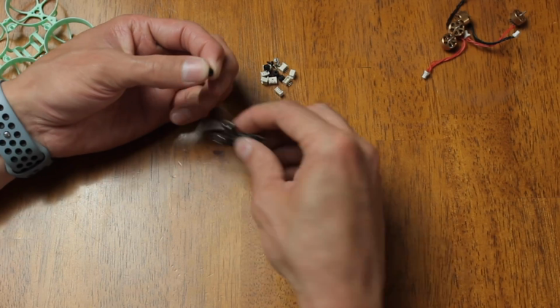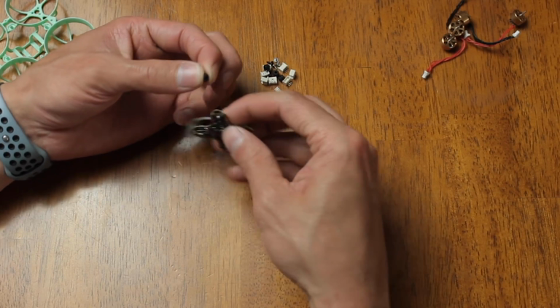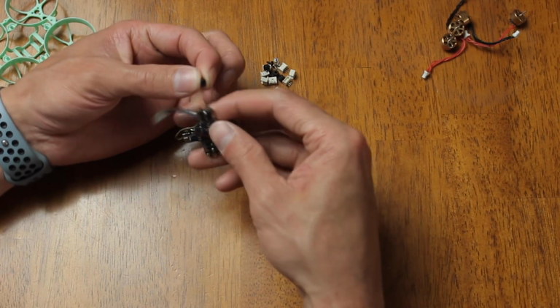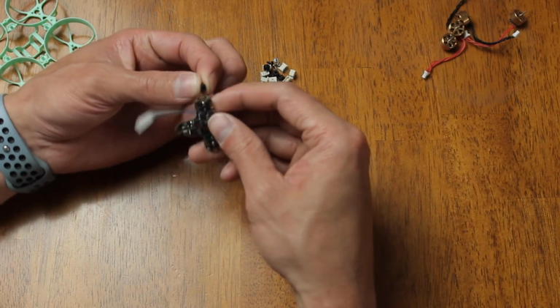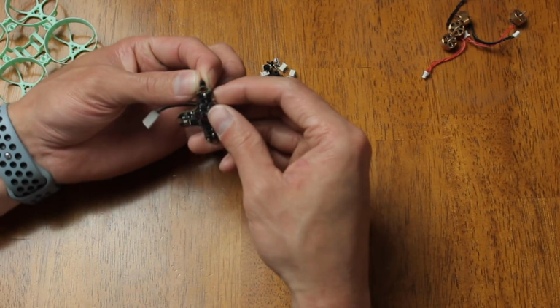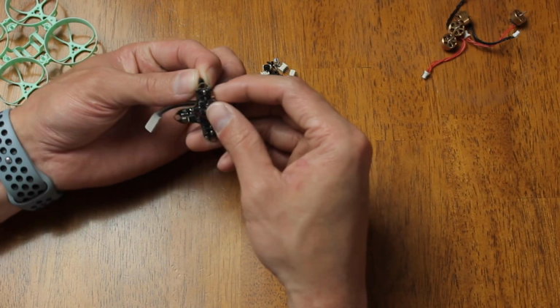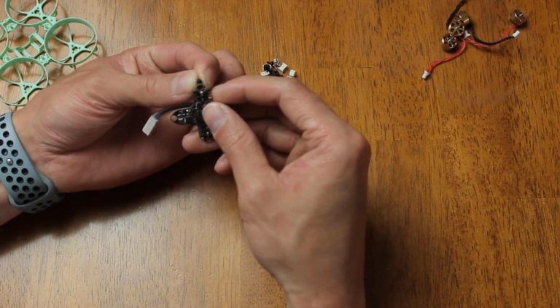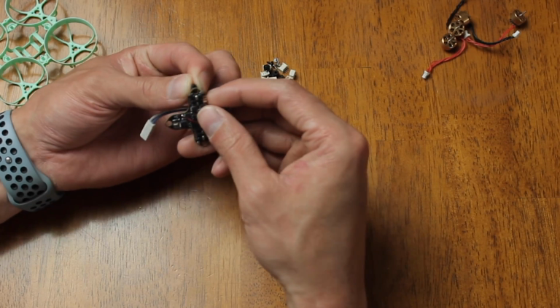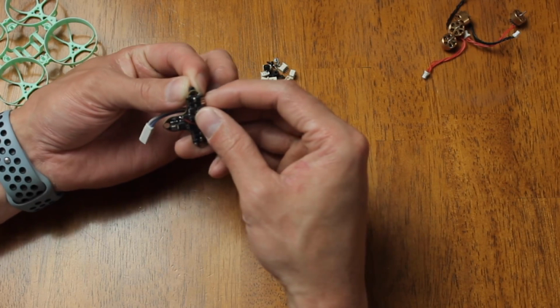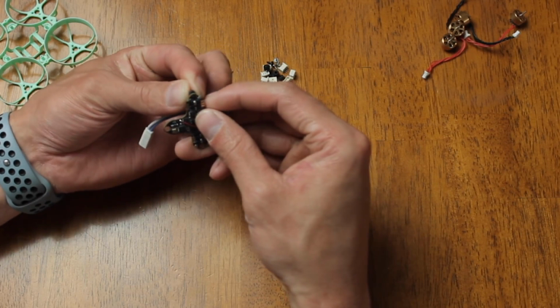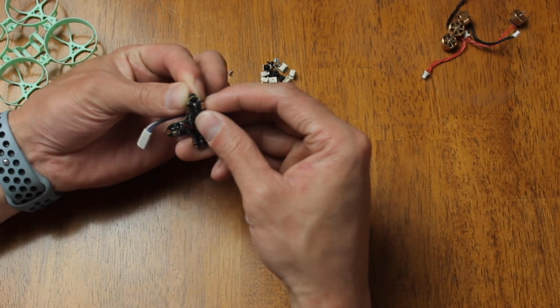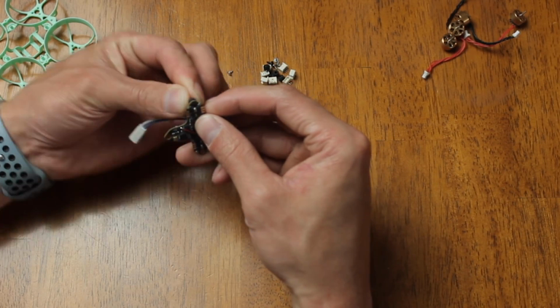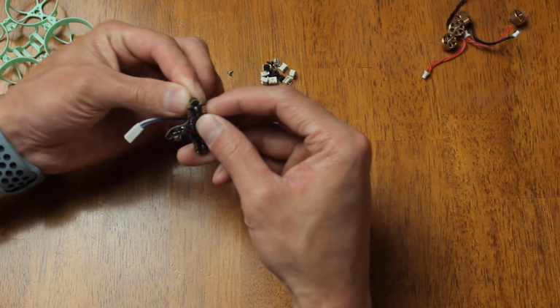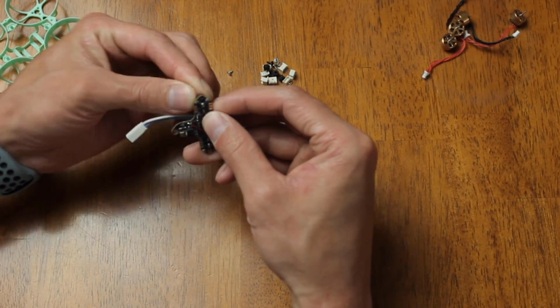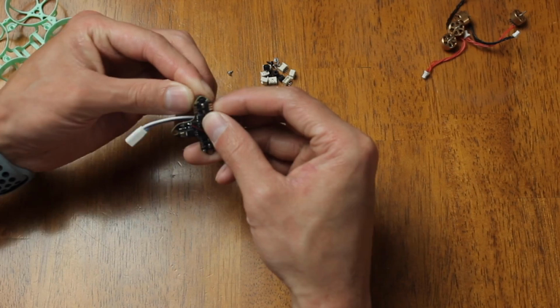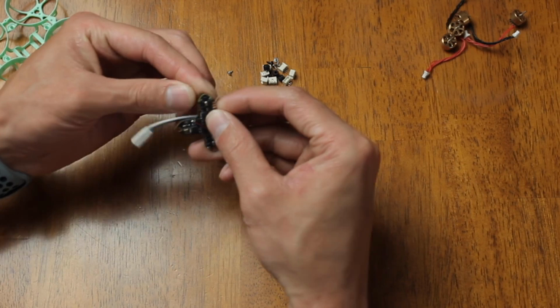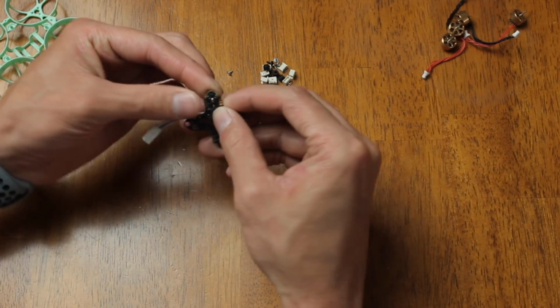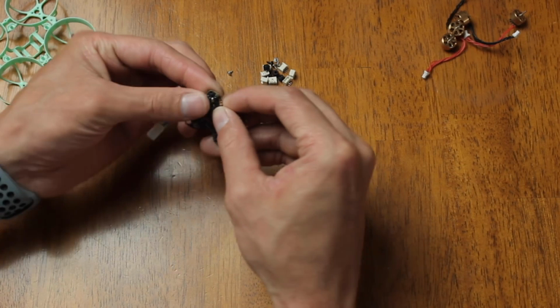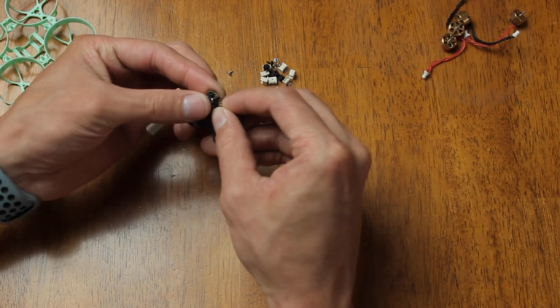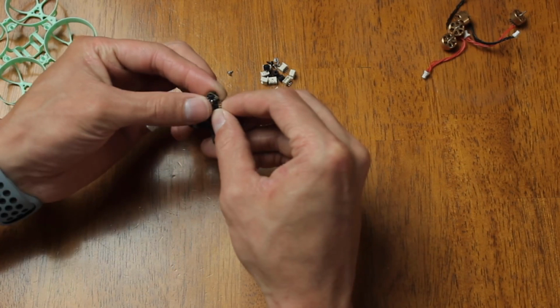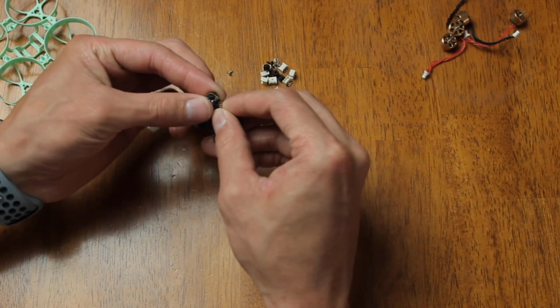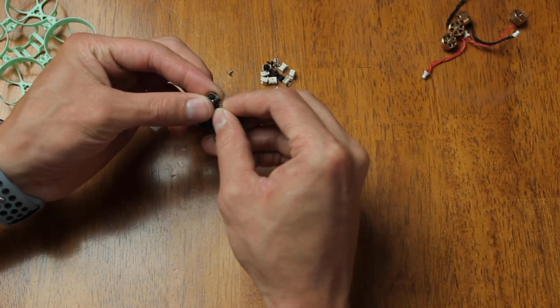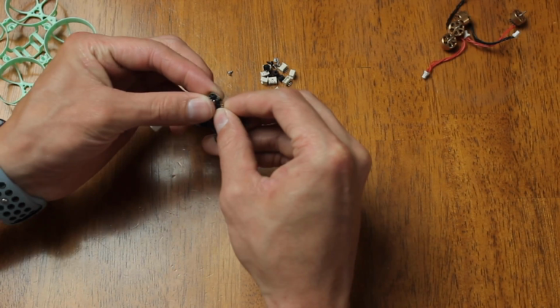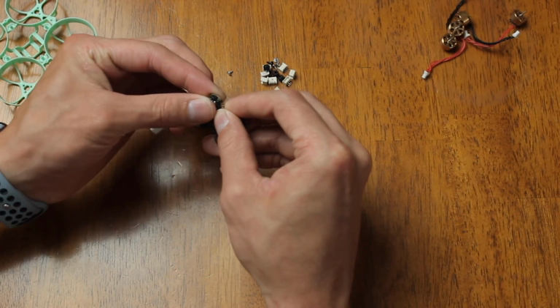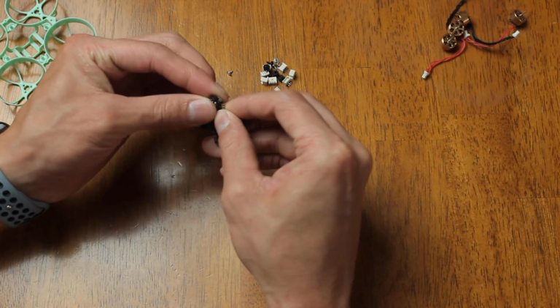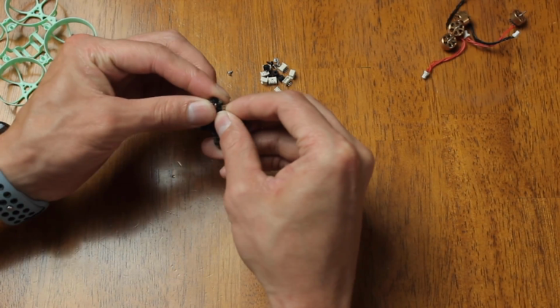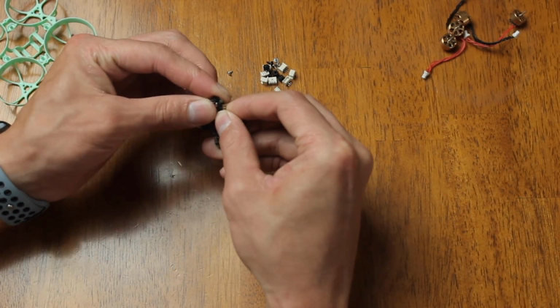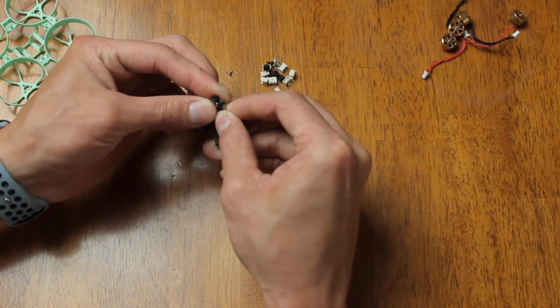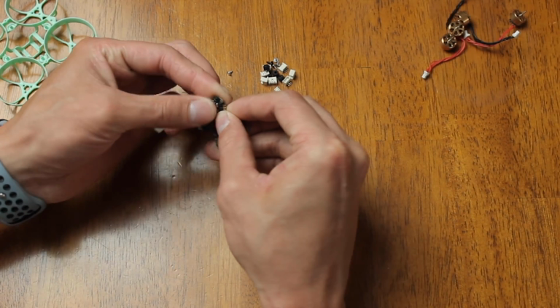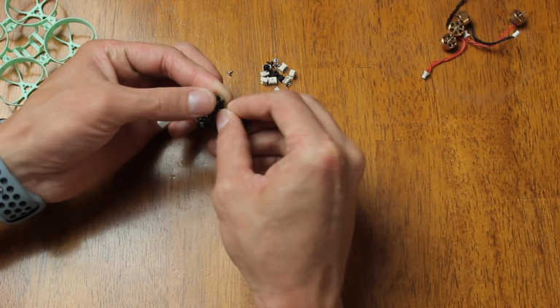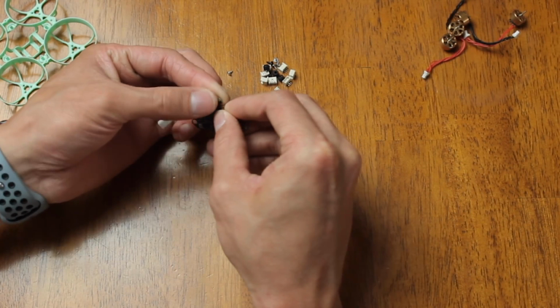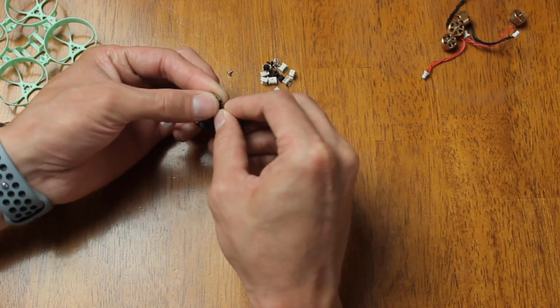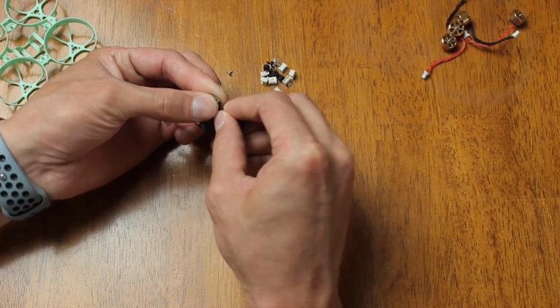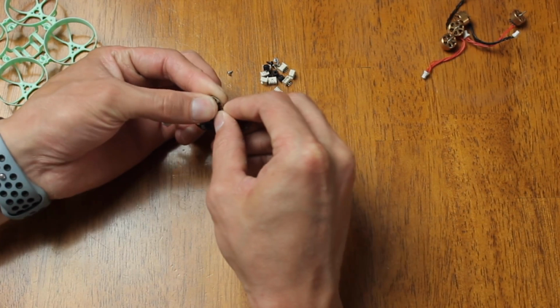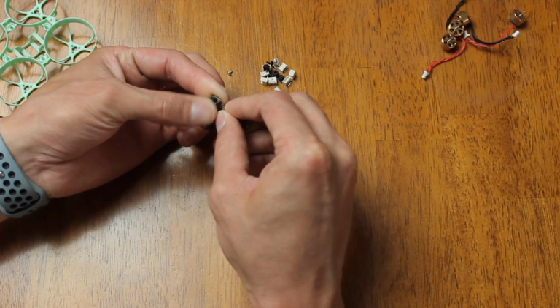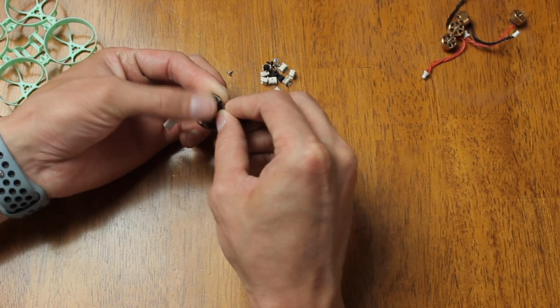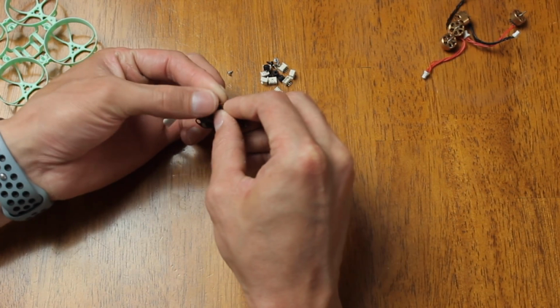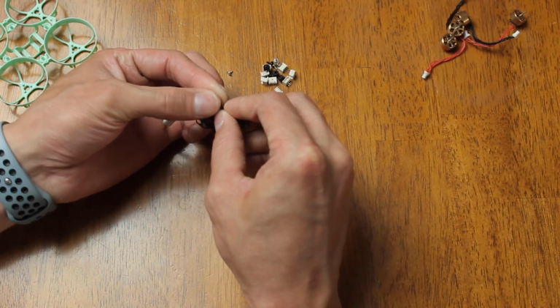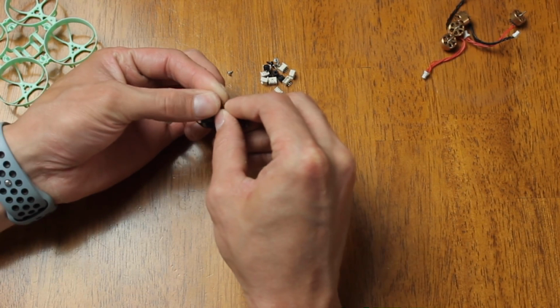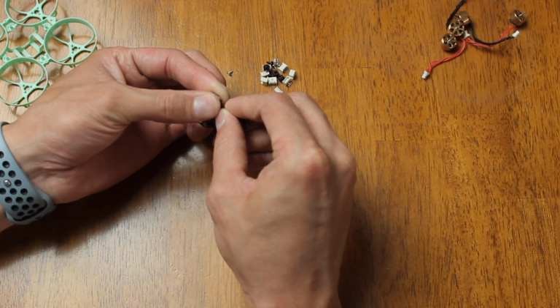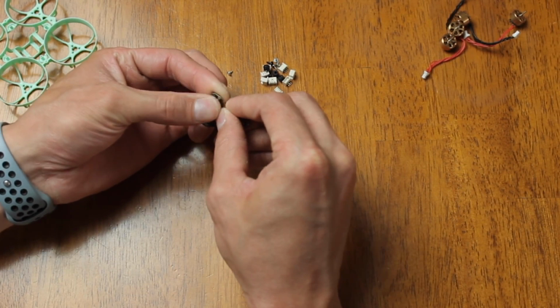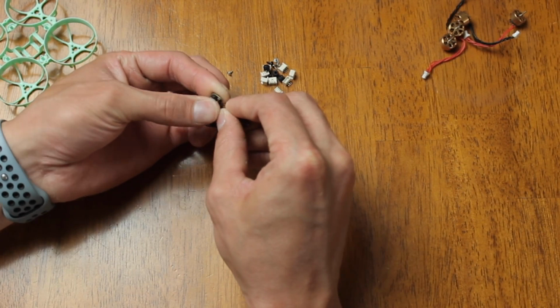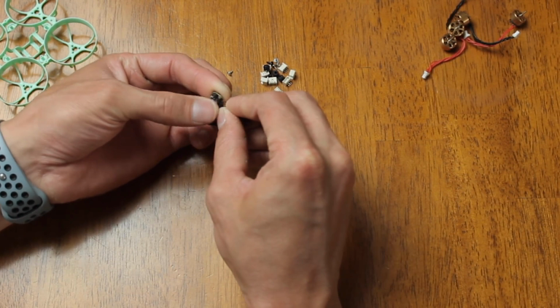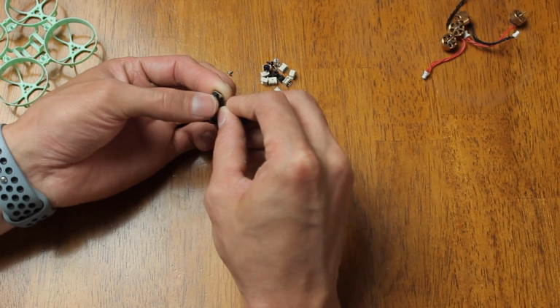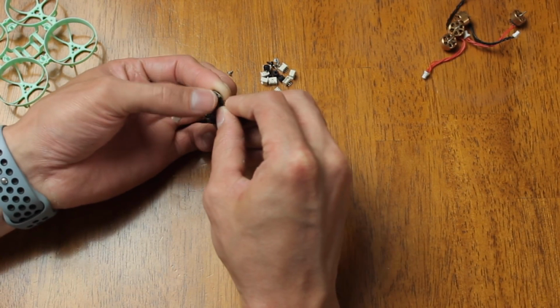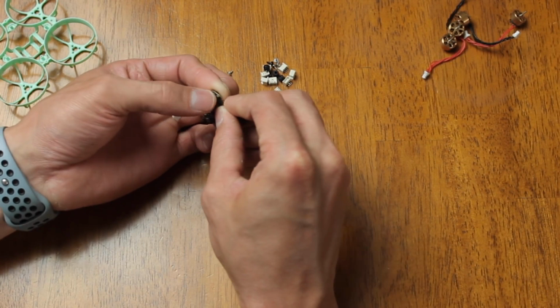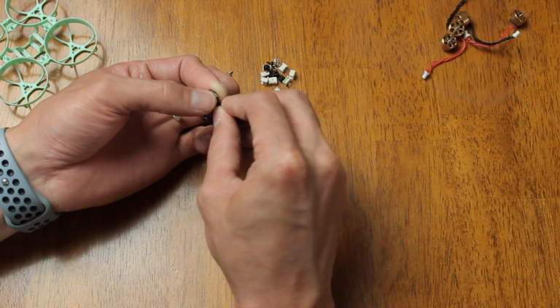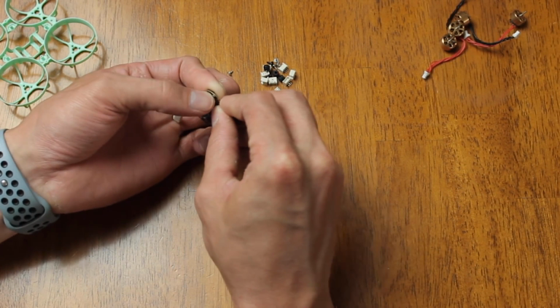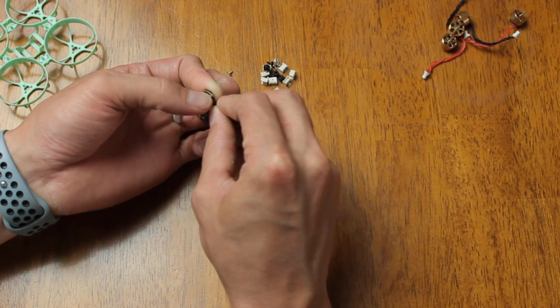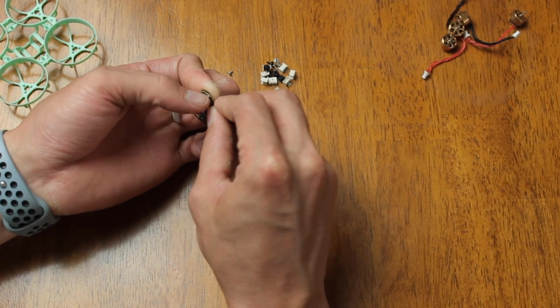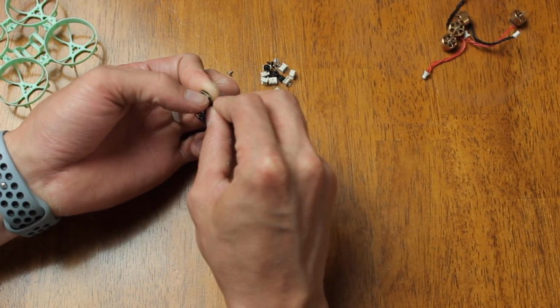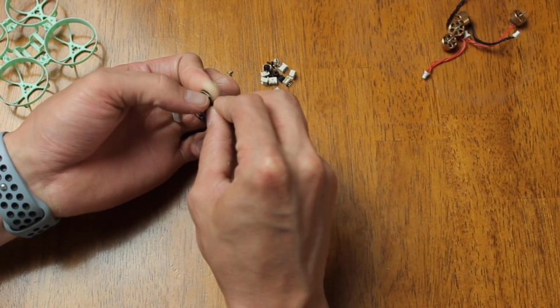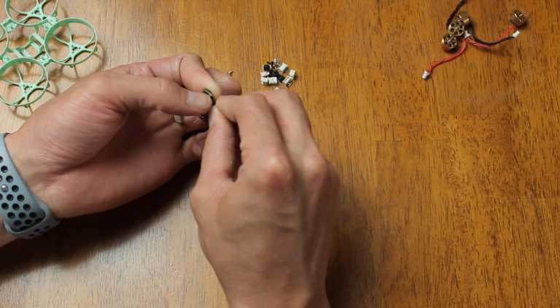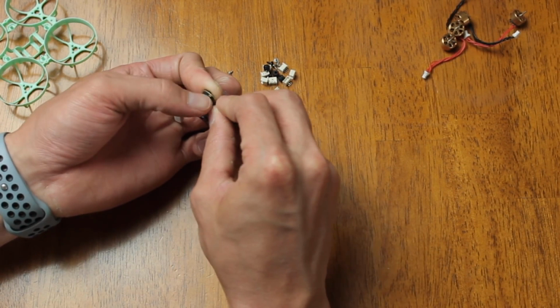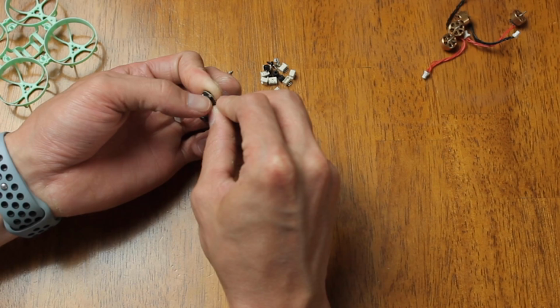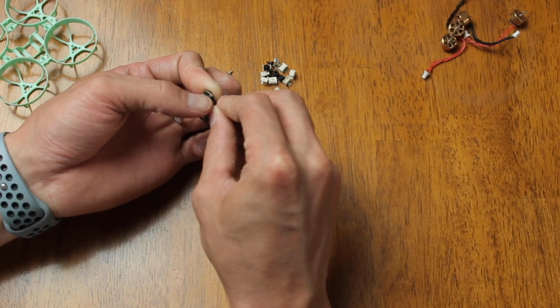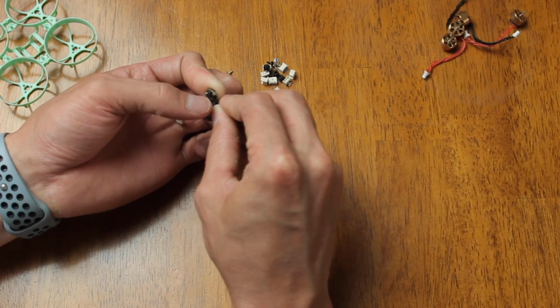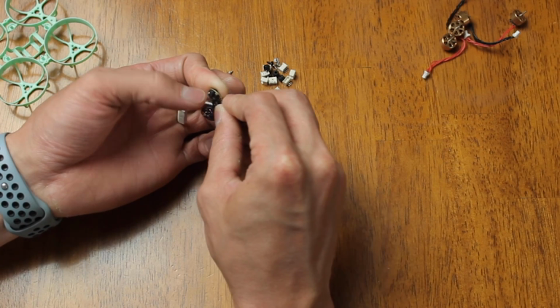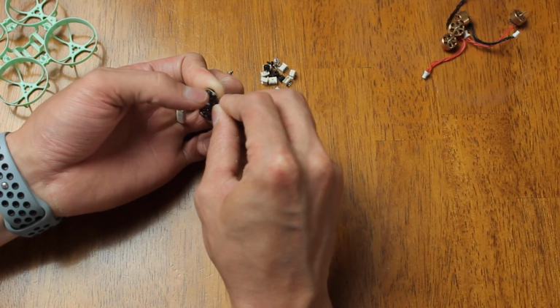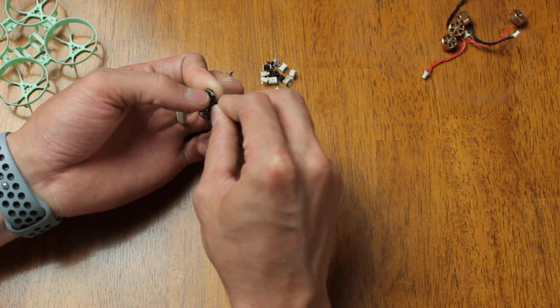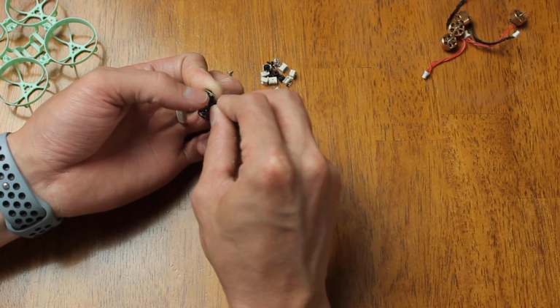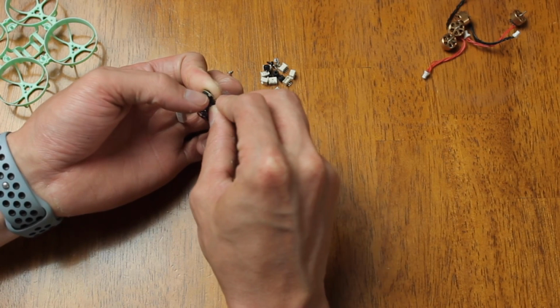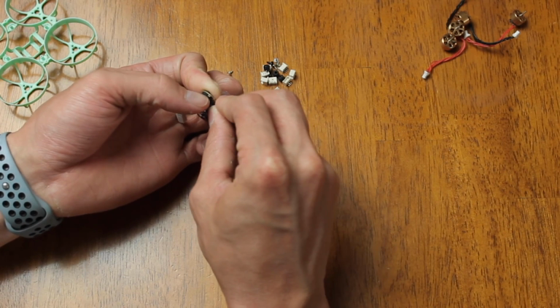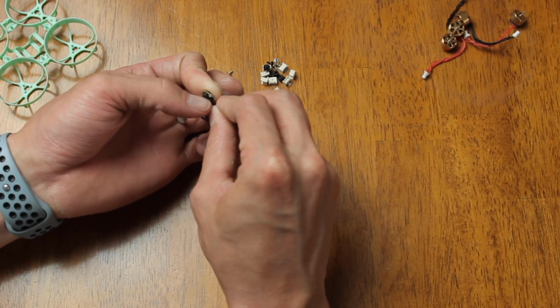First off, we're going to put the grommets into the flight controller. This might take a little bit of time and get a little annoying, but you'll get it eventually.